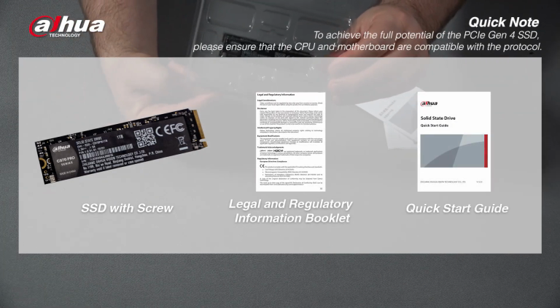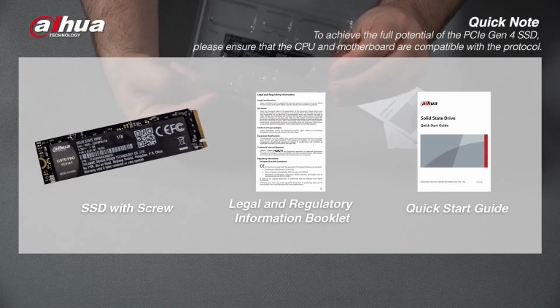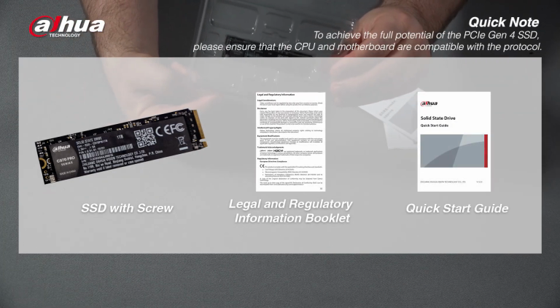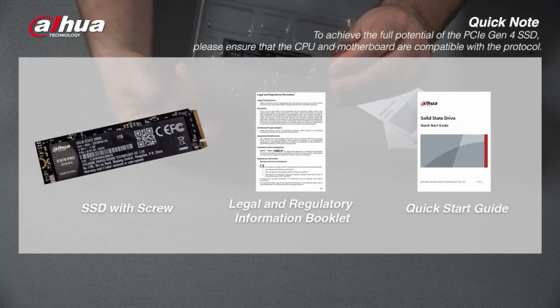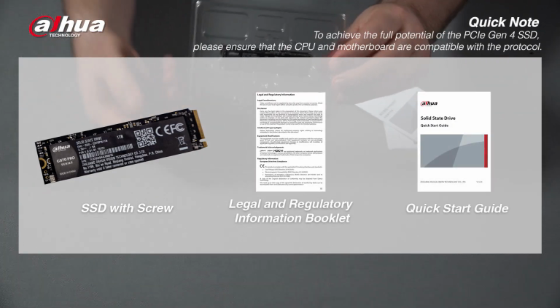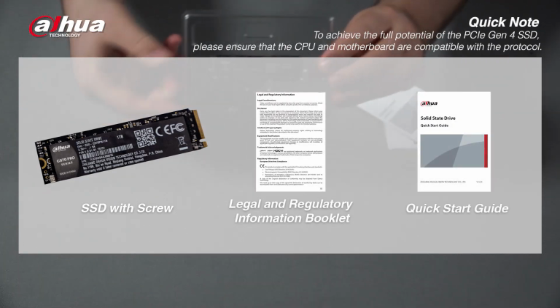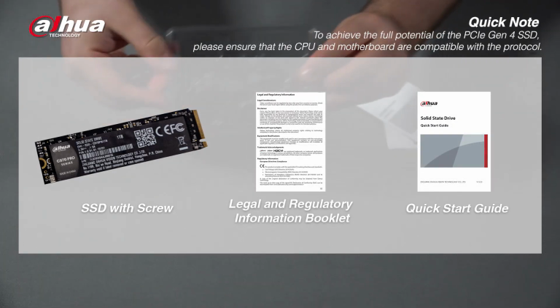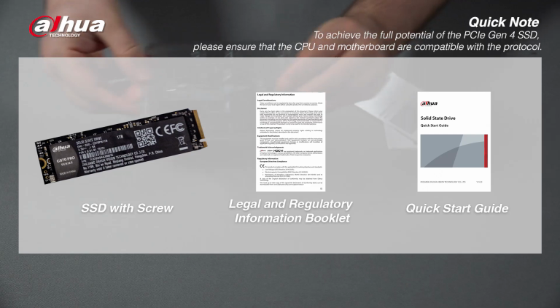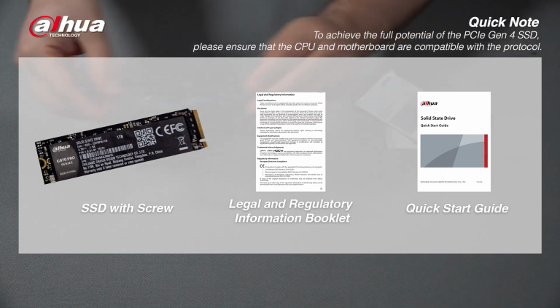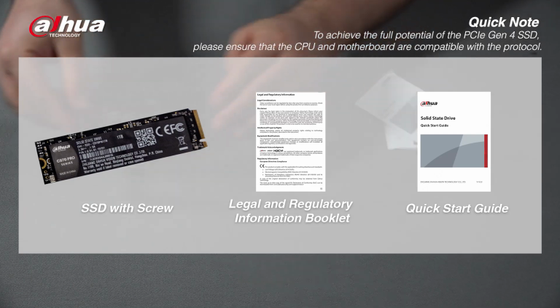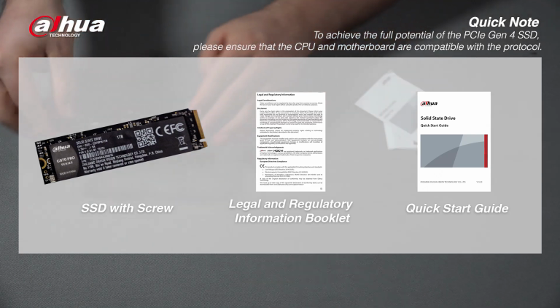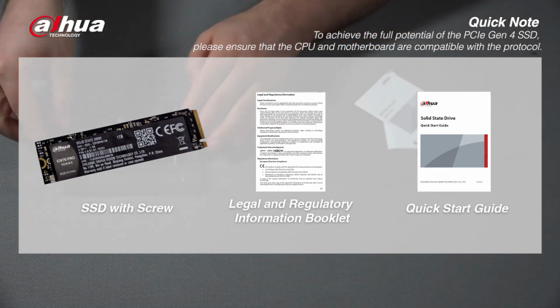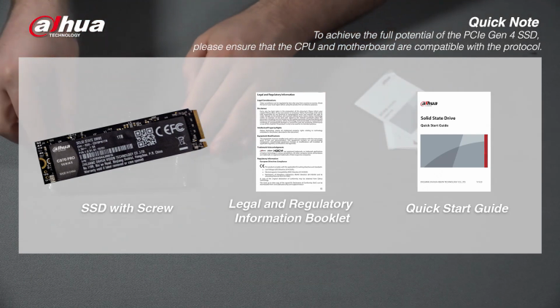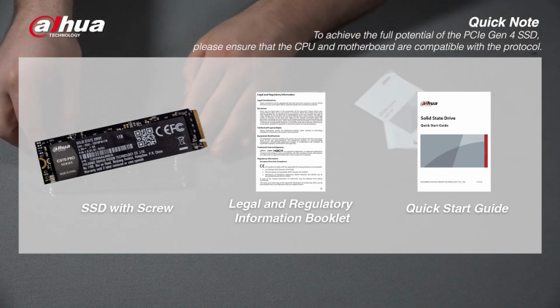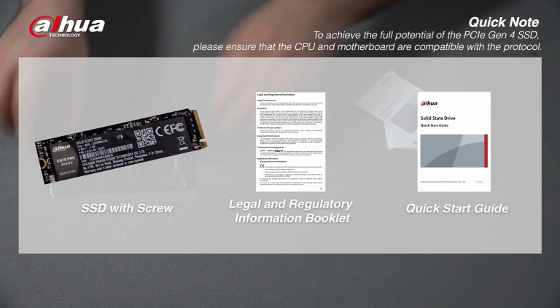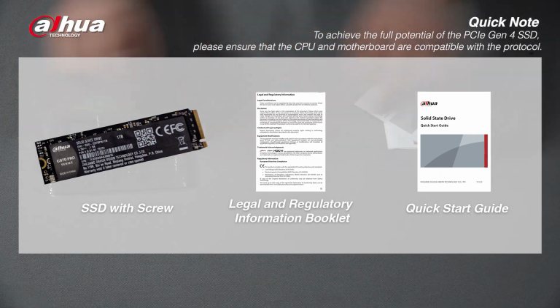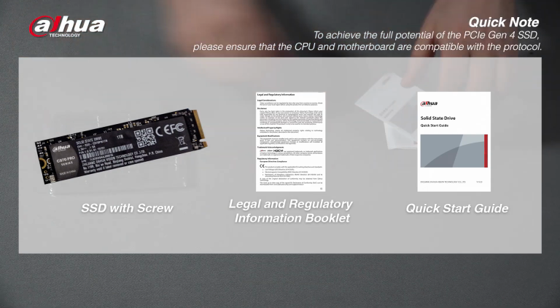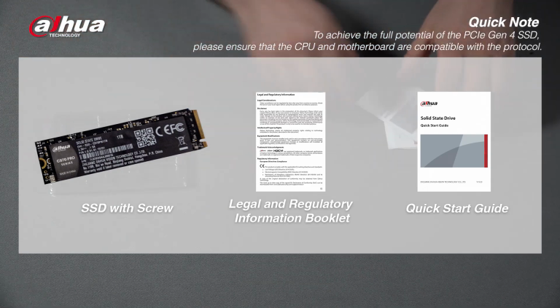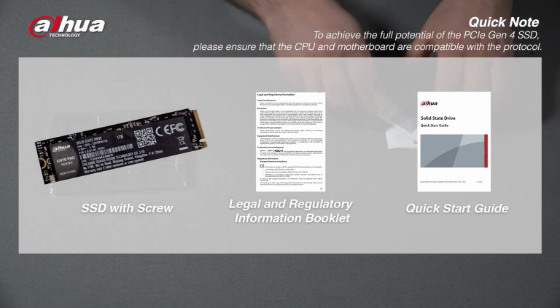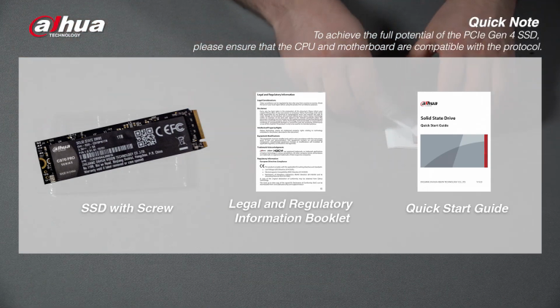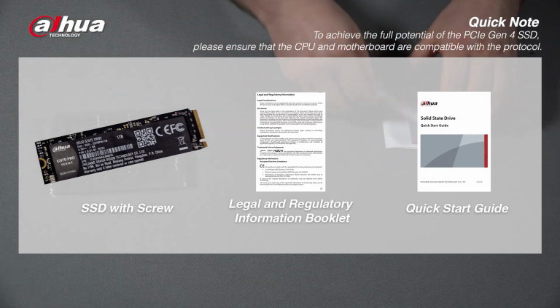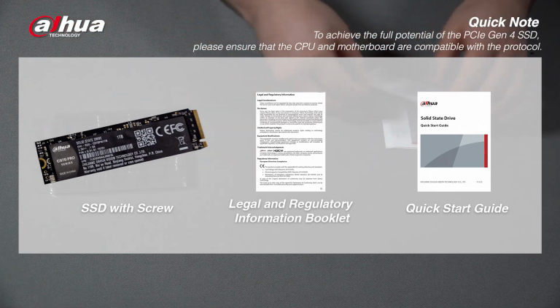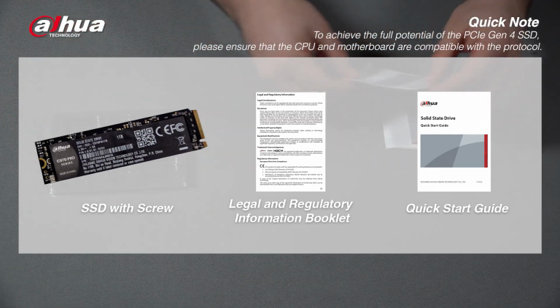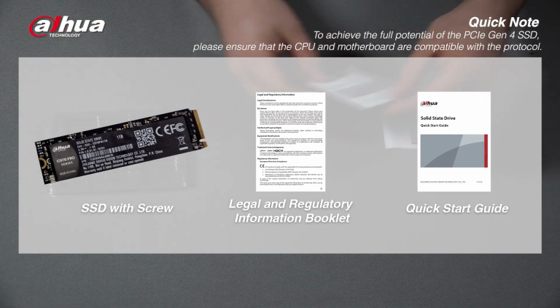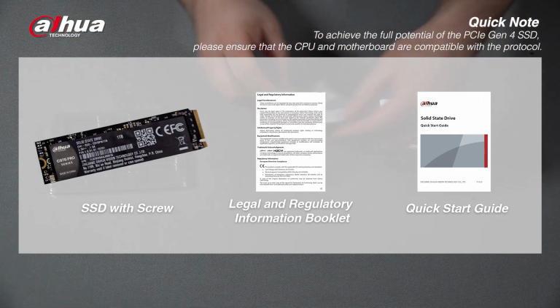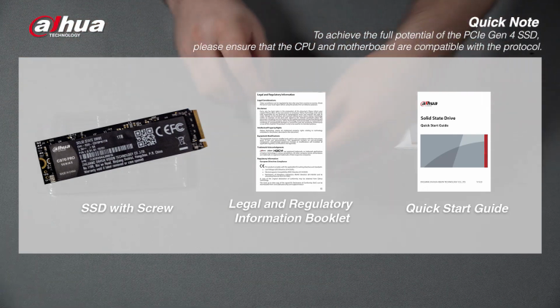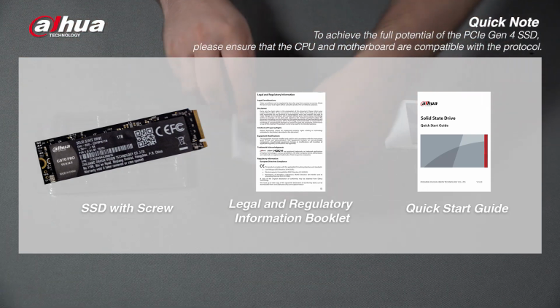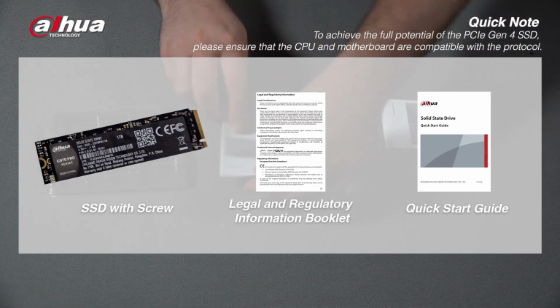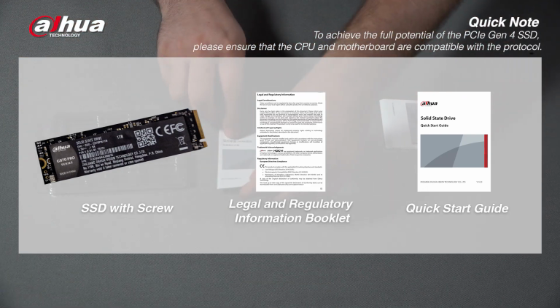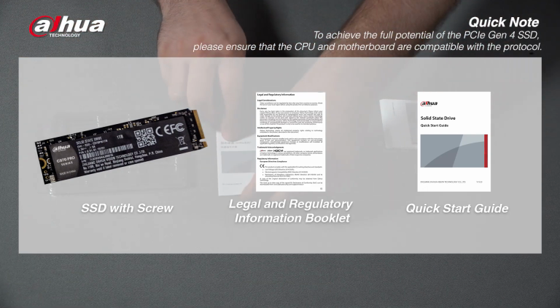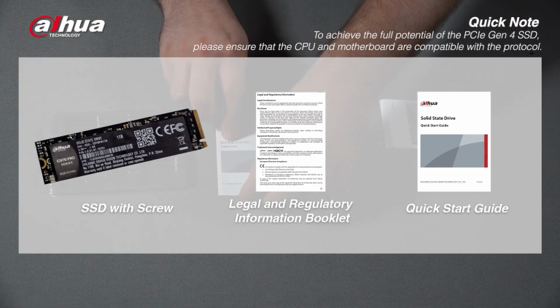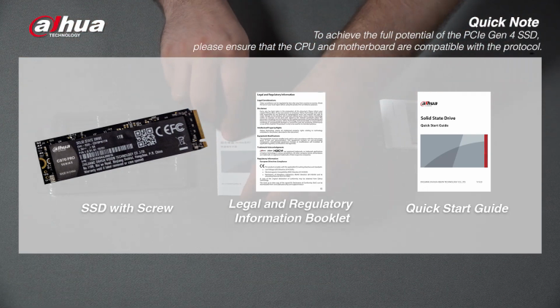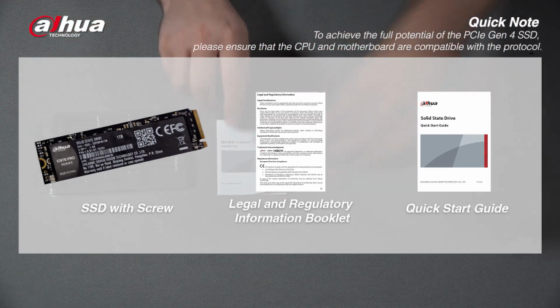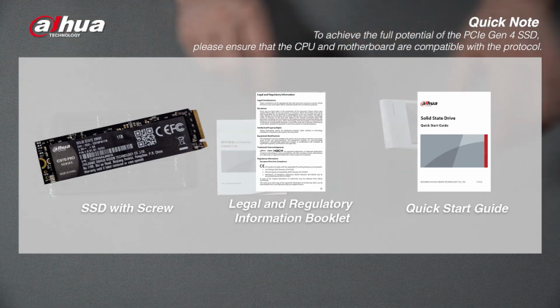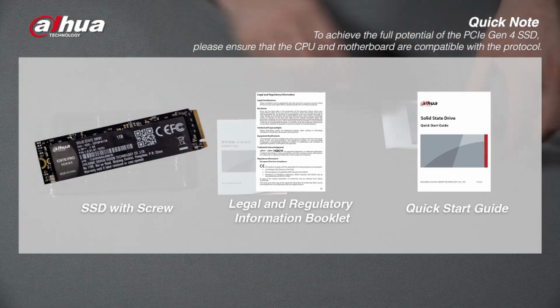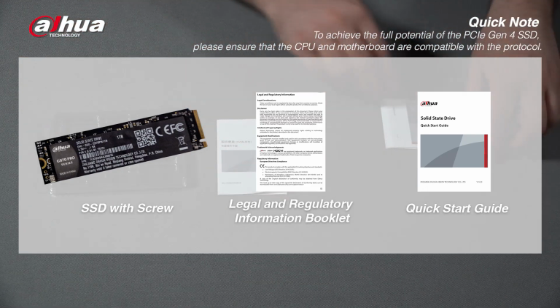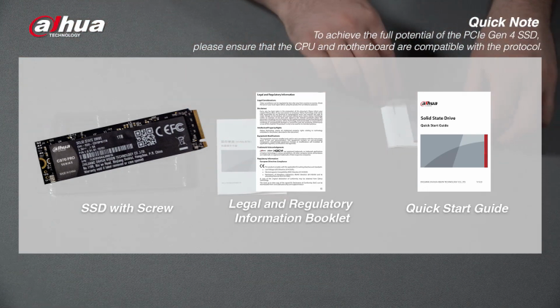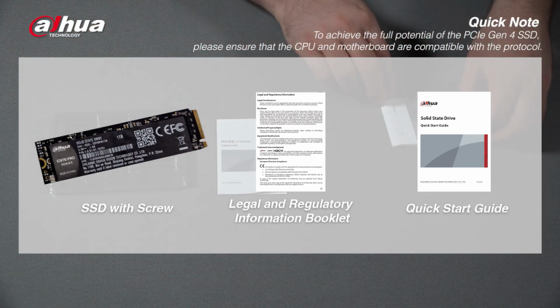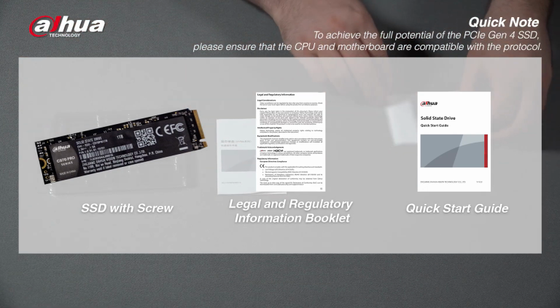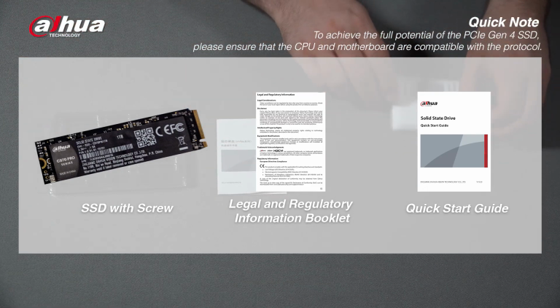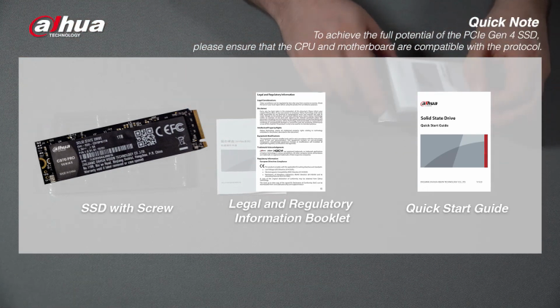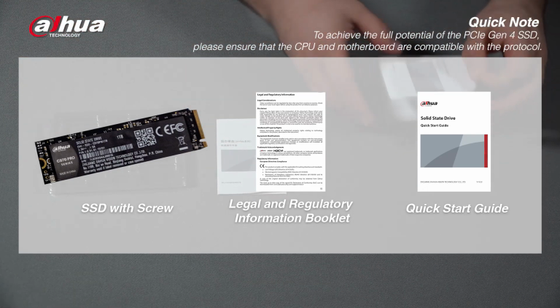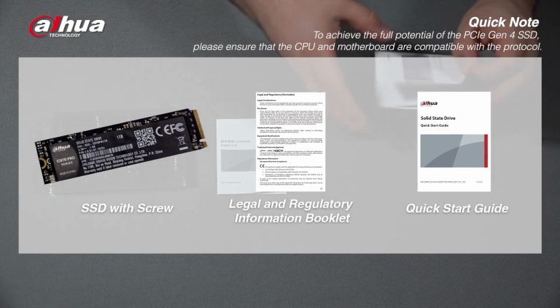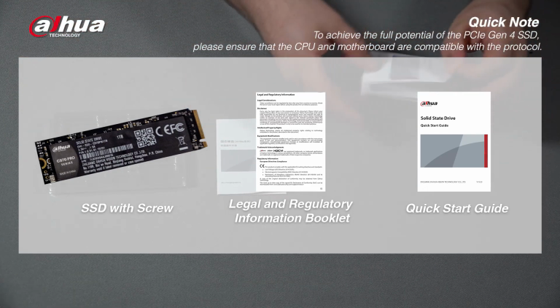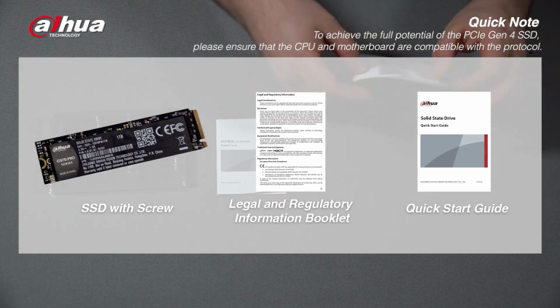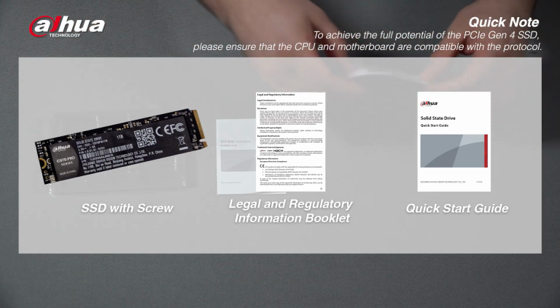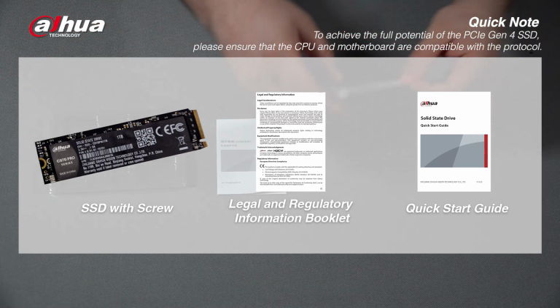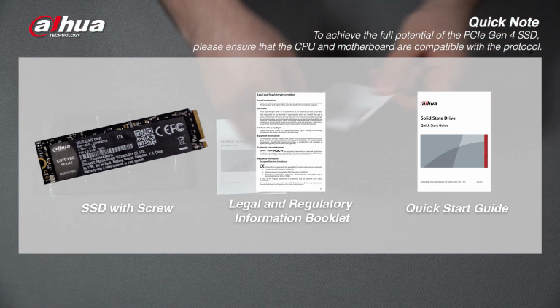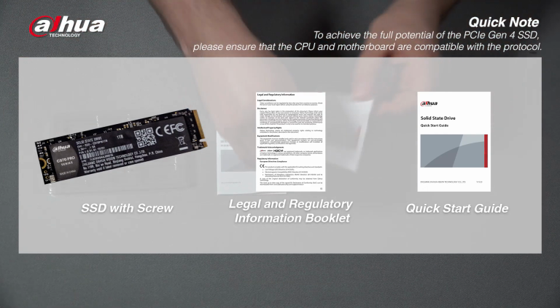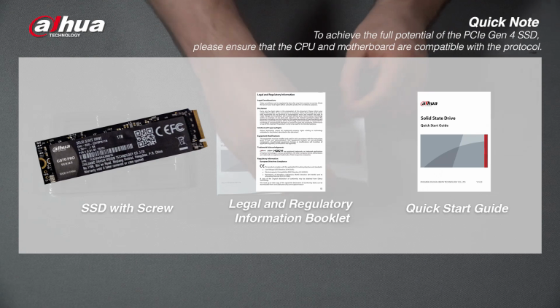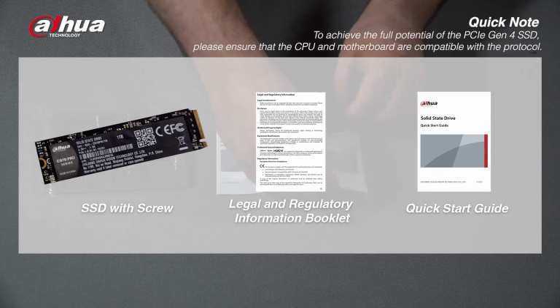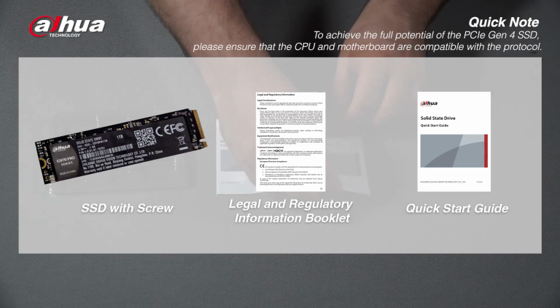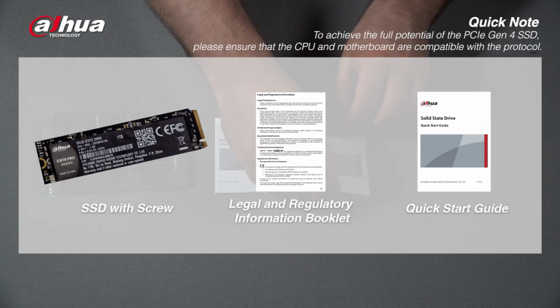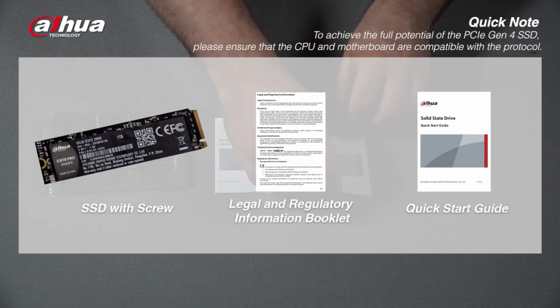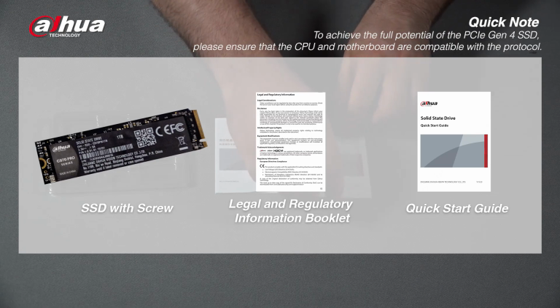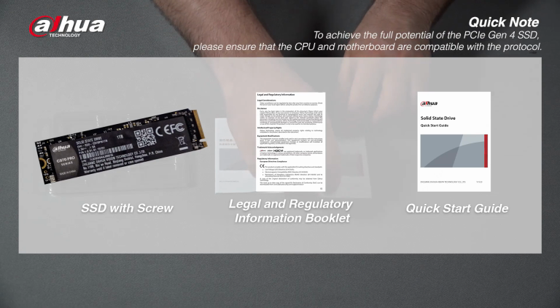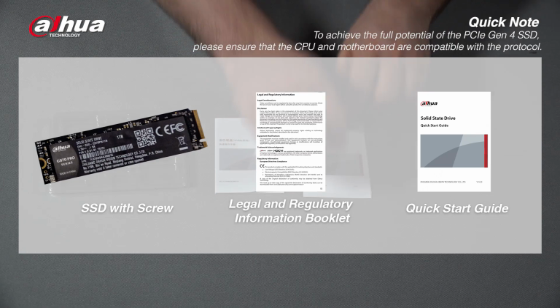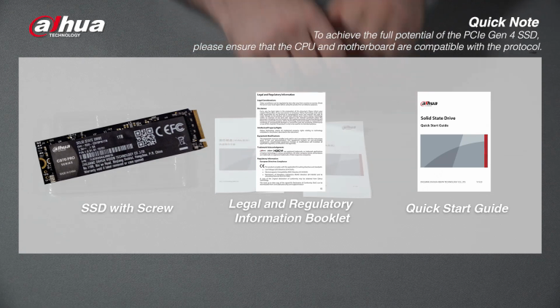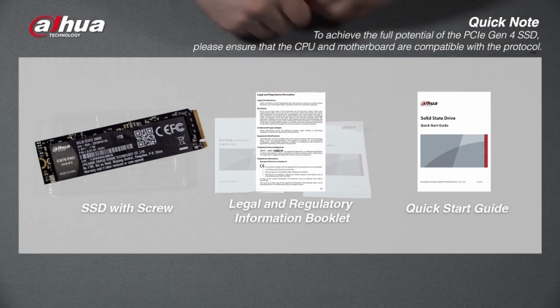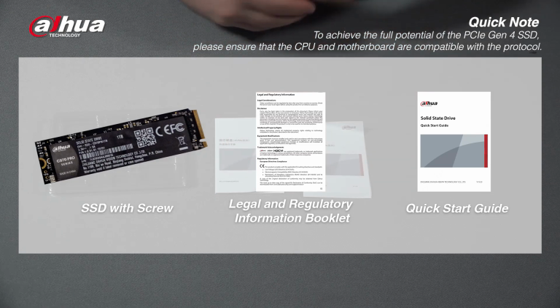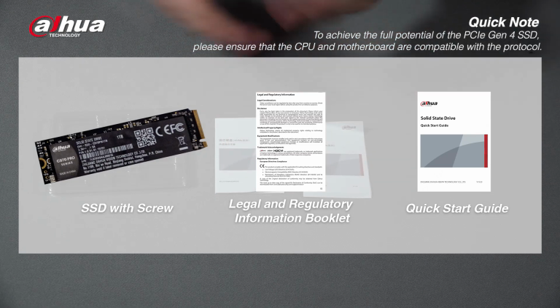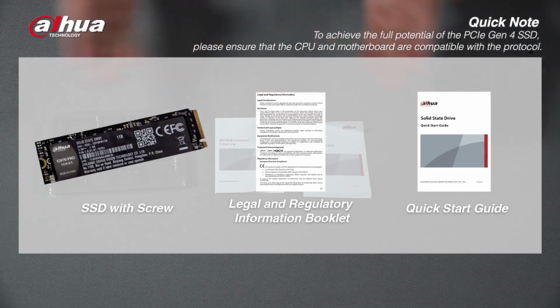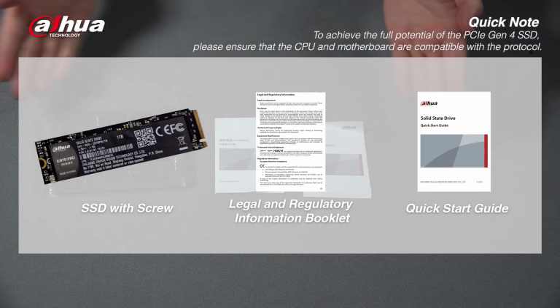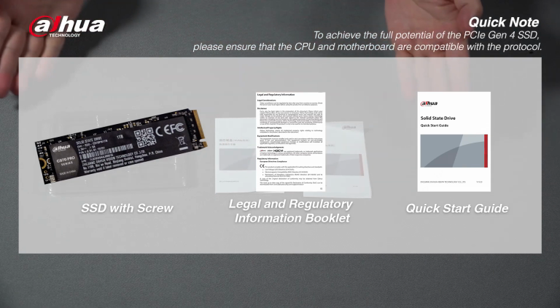Quick note: to achieve the full potential of the PCIe Gen 4 SSD, please ensure that the CPU and motherboard are compatible with the protocol.